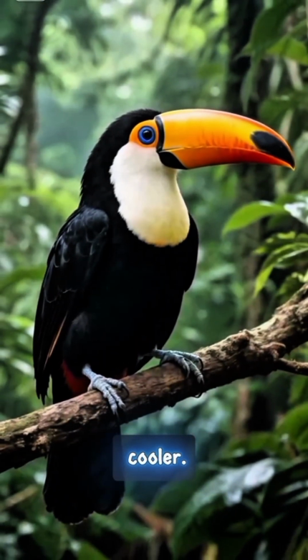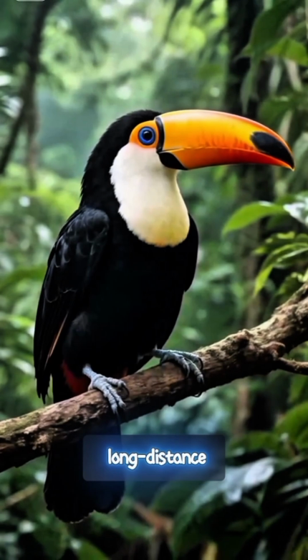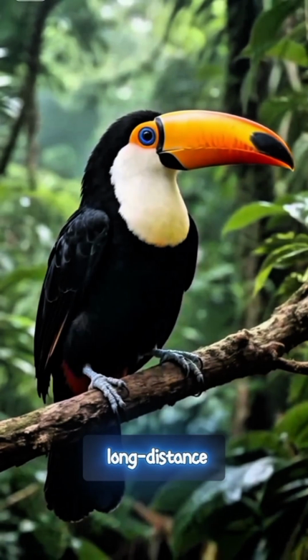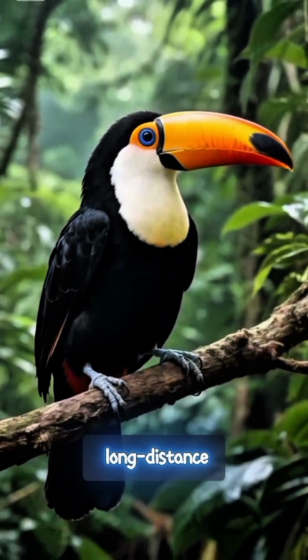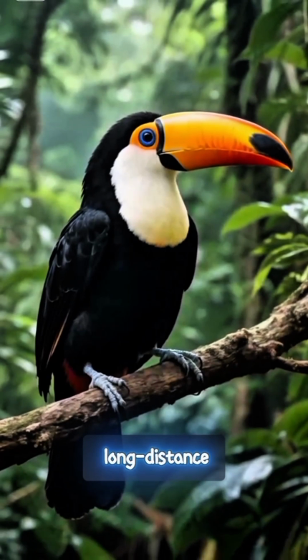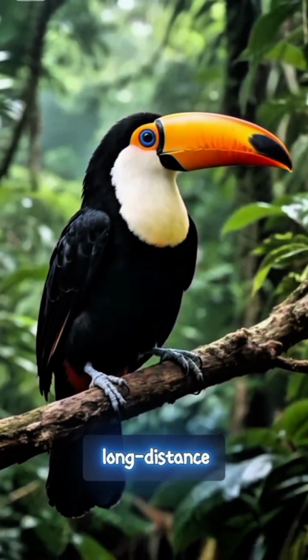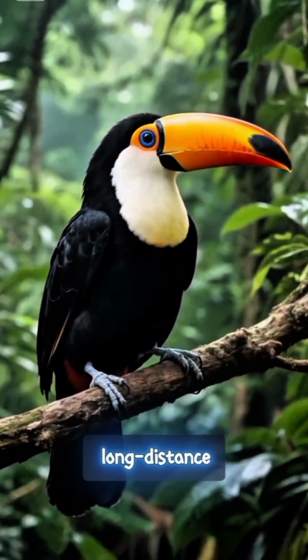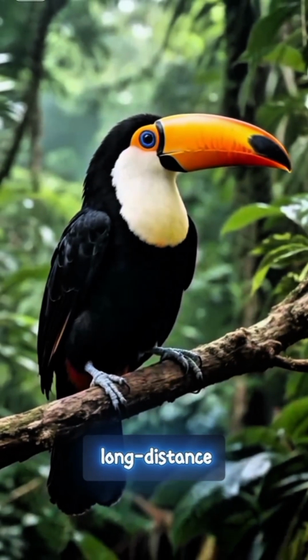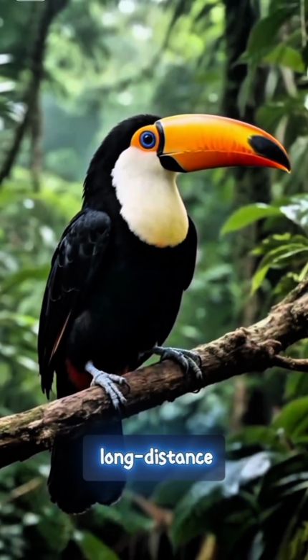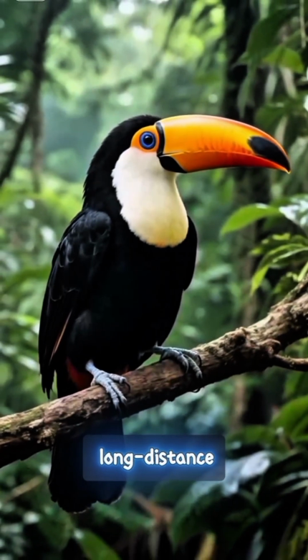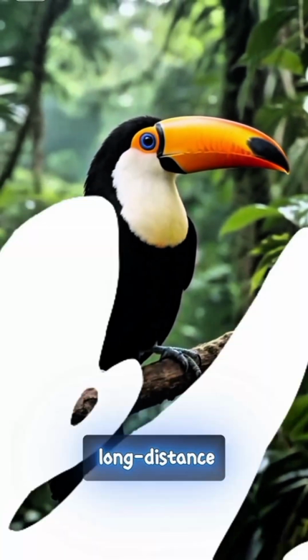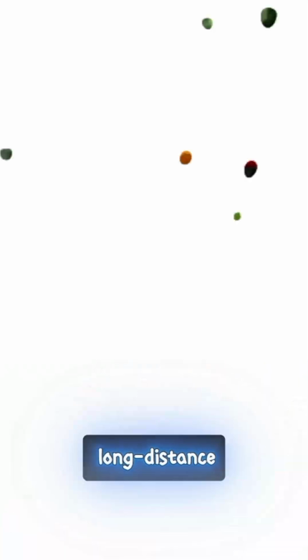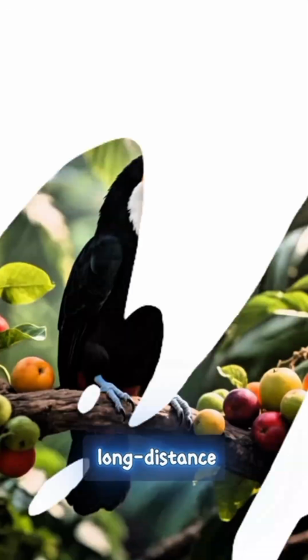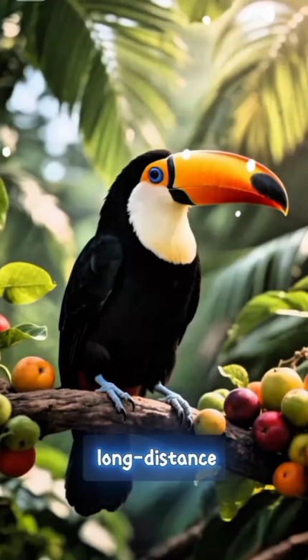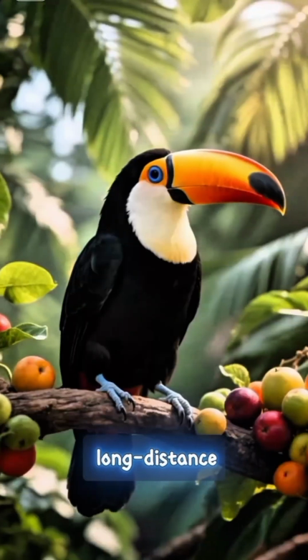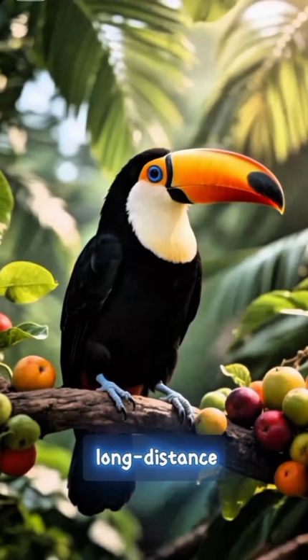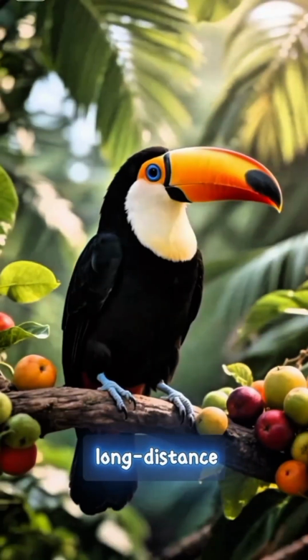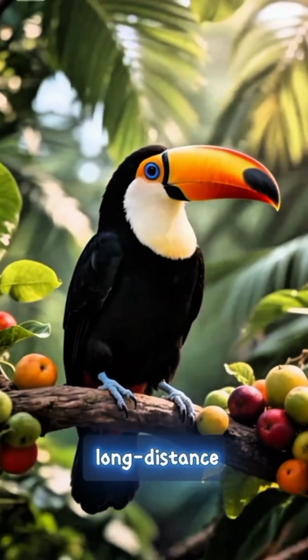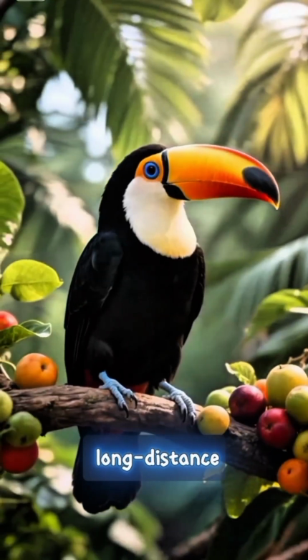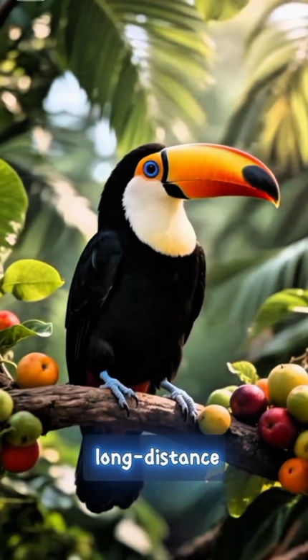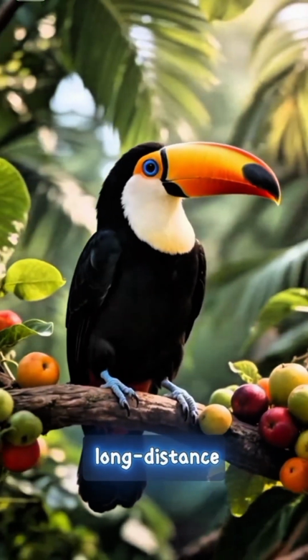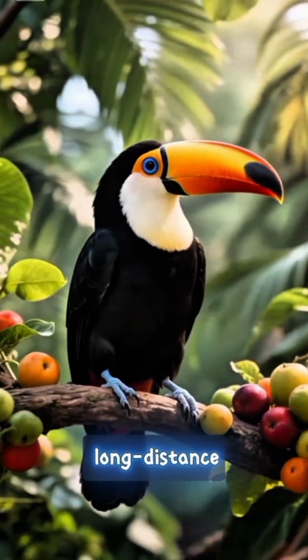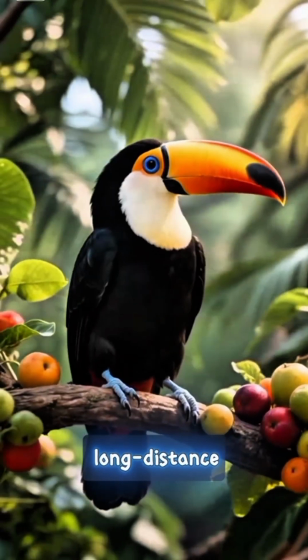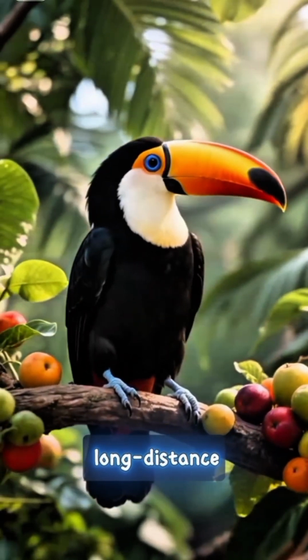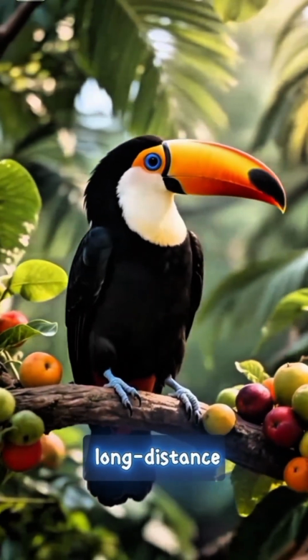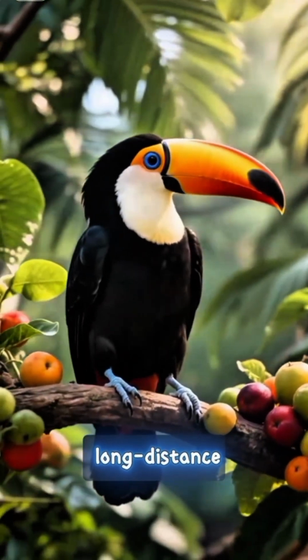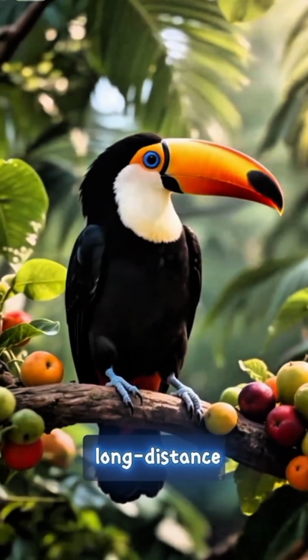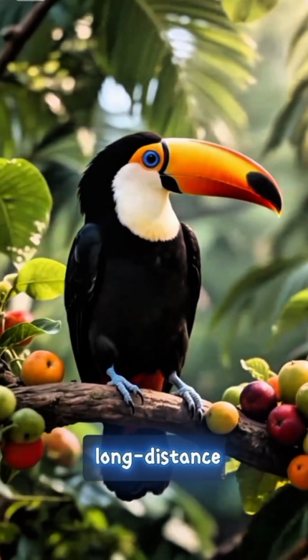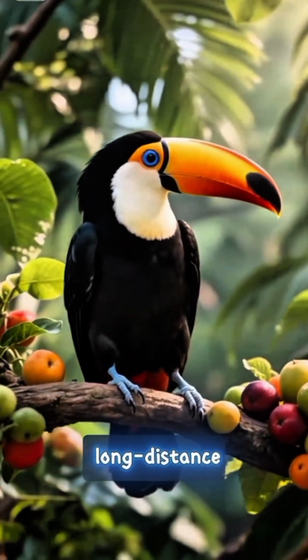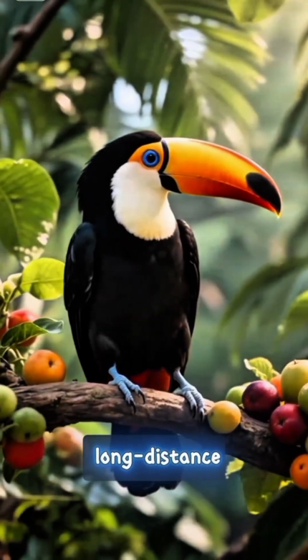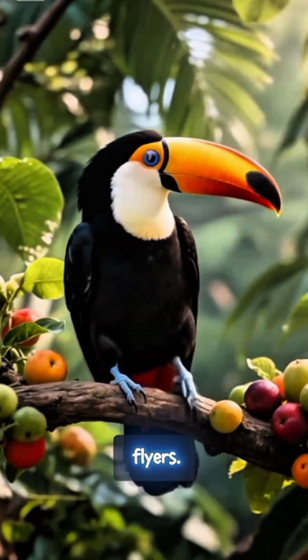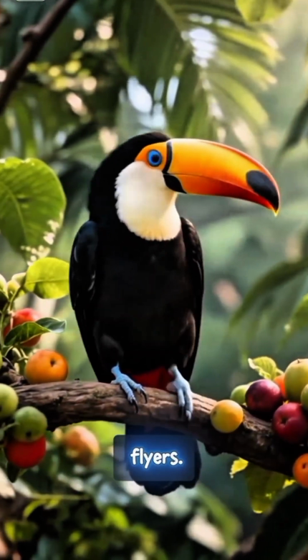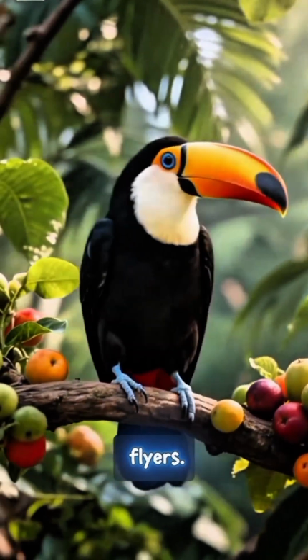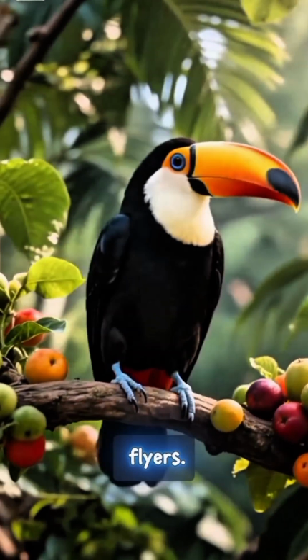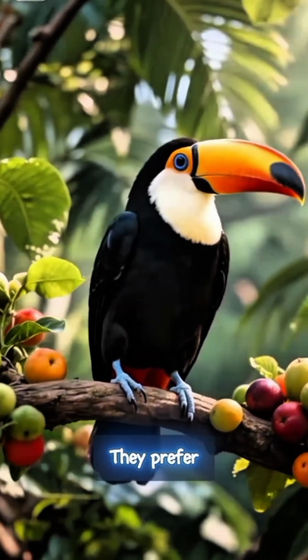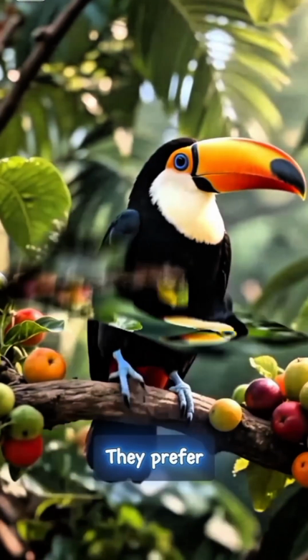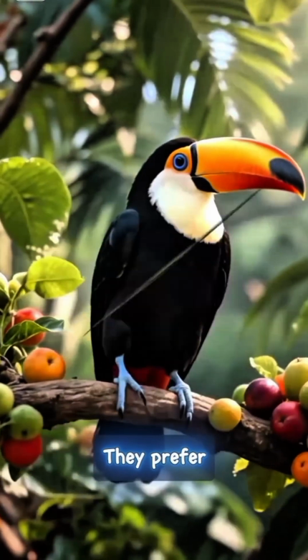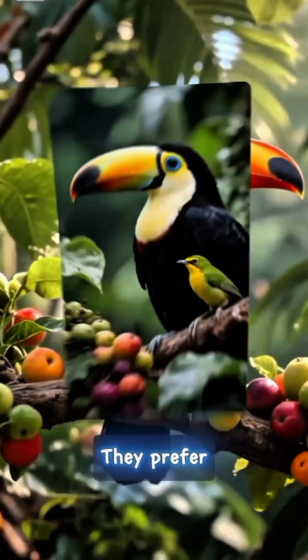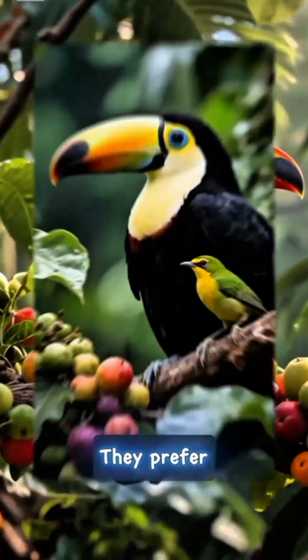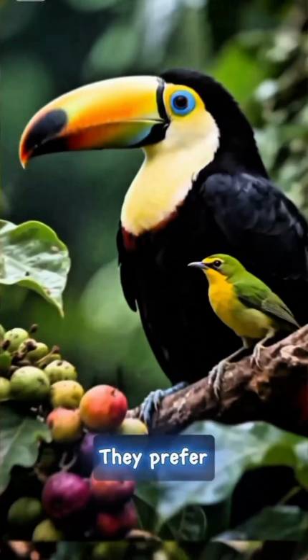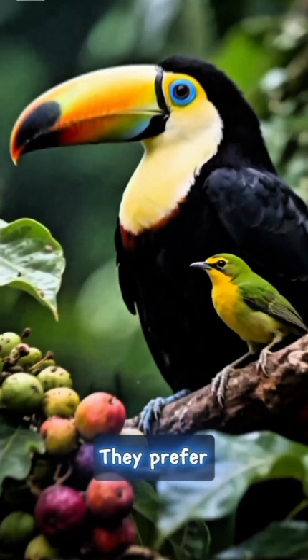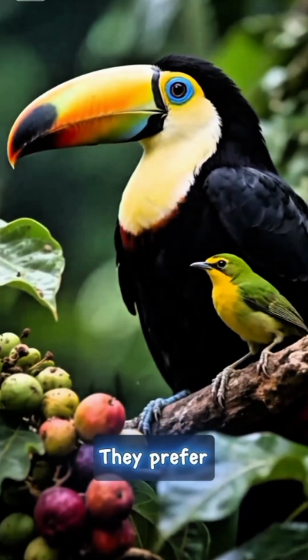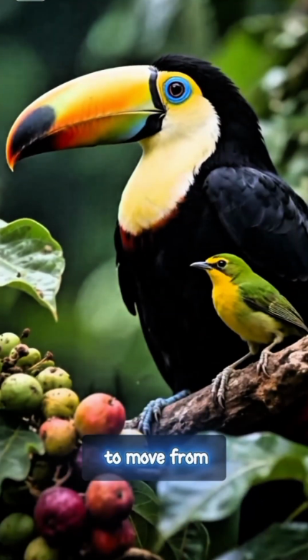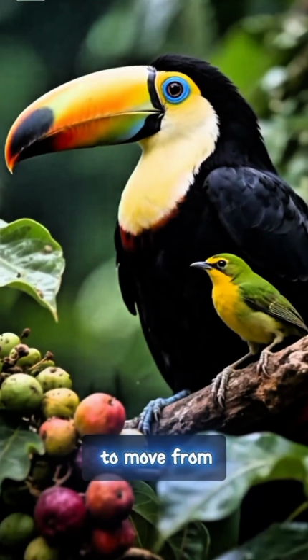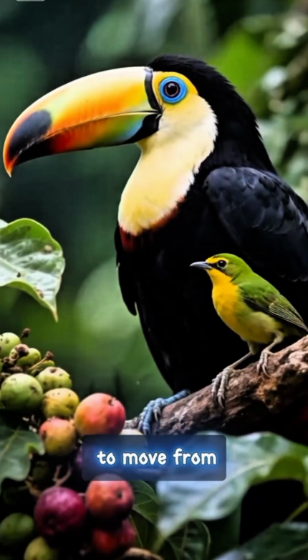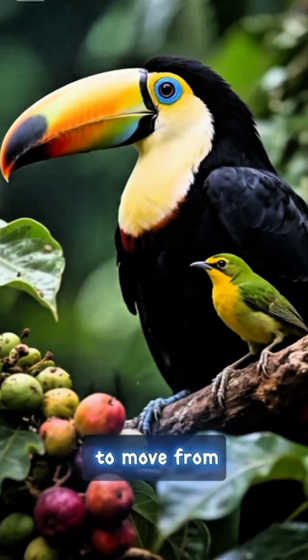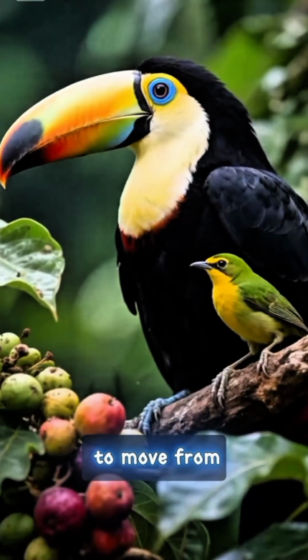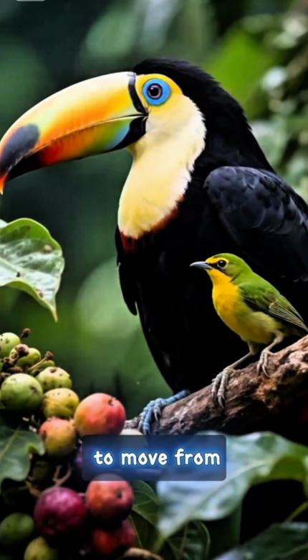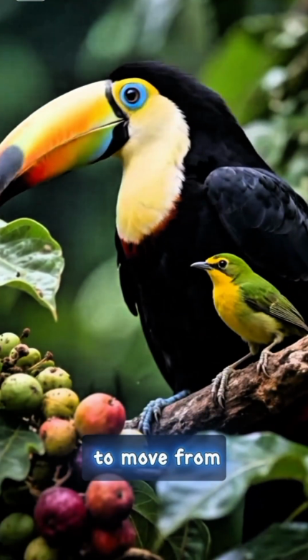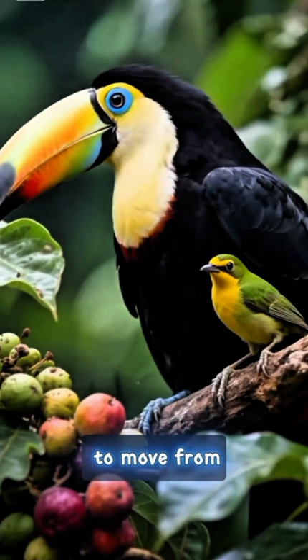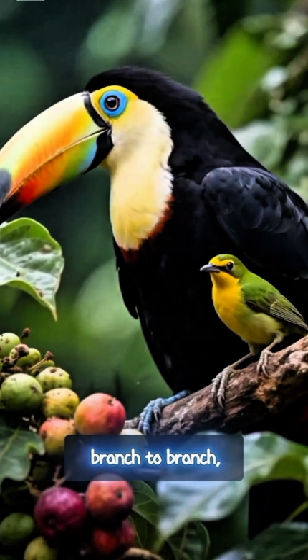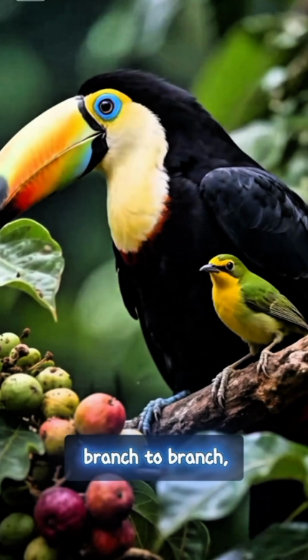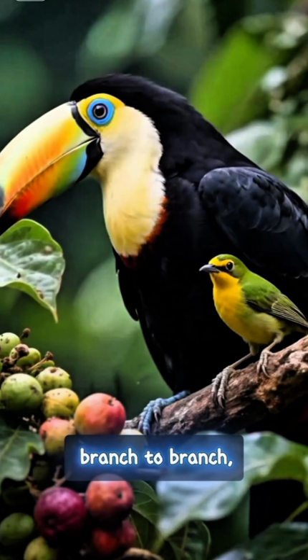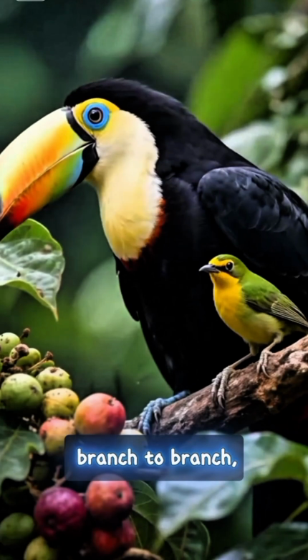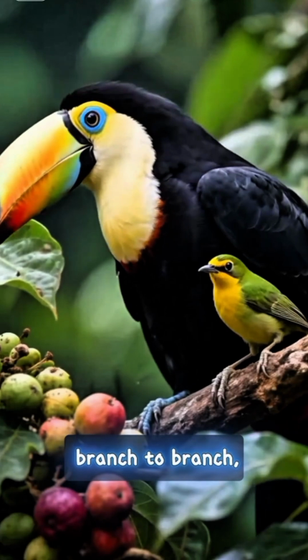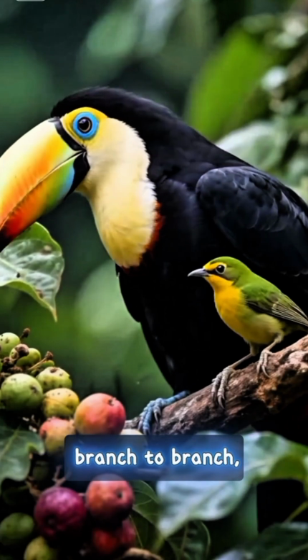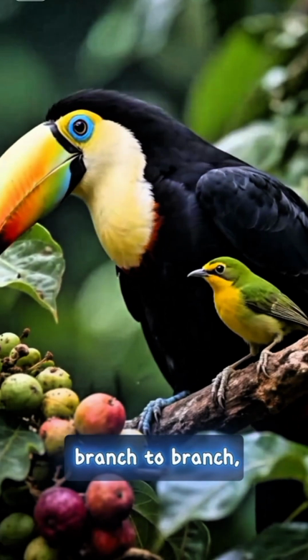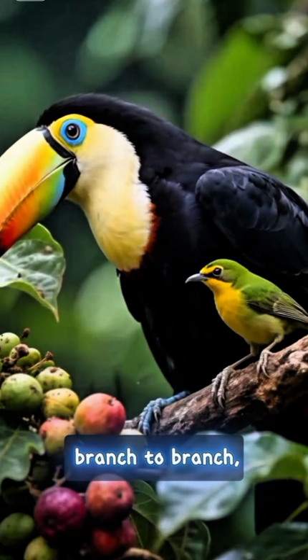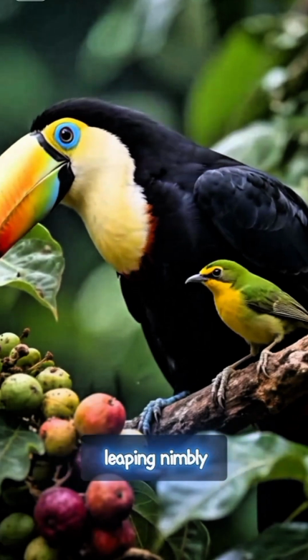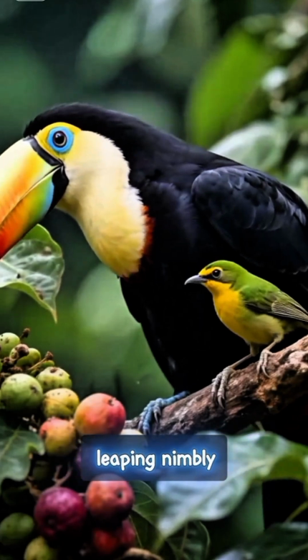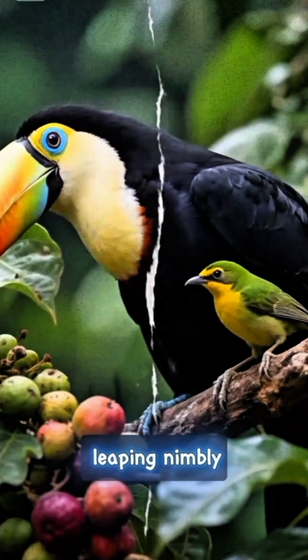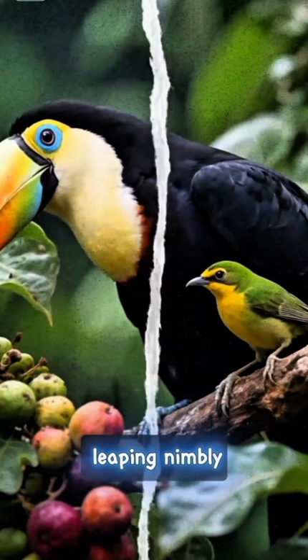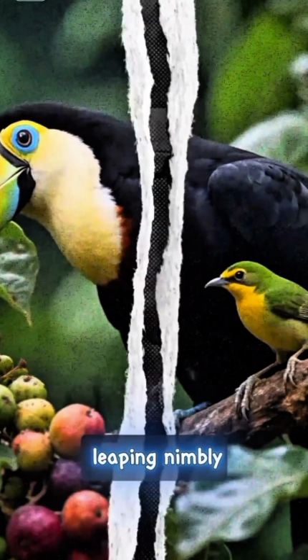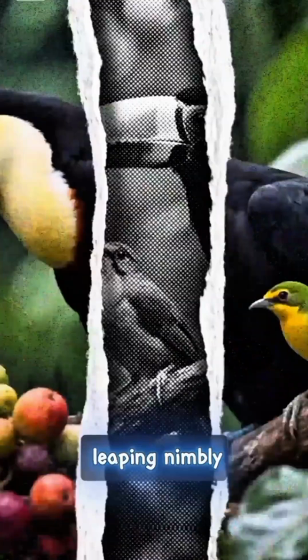Despite their imposing appearance, toucans aren't long-distance flyers. They prefer to move from branch to branch, leaping nimbly through the dense trees.